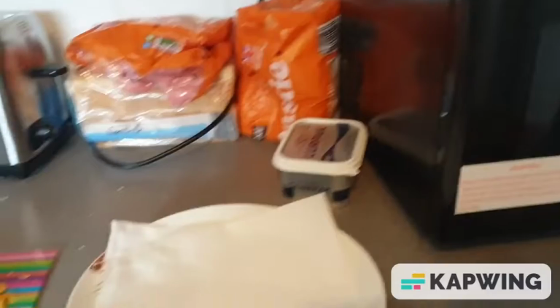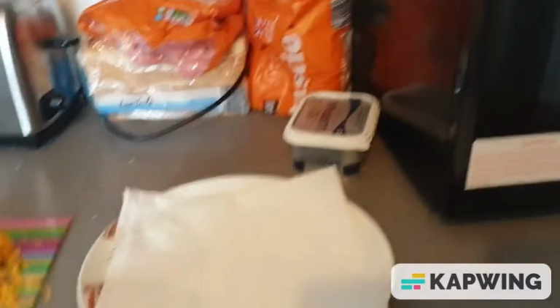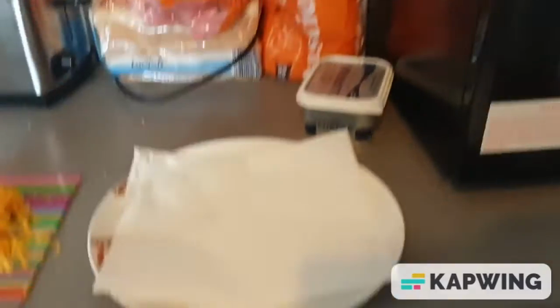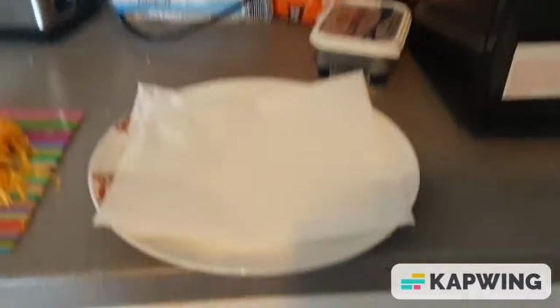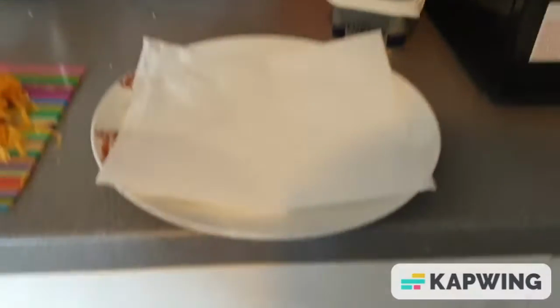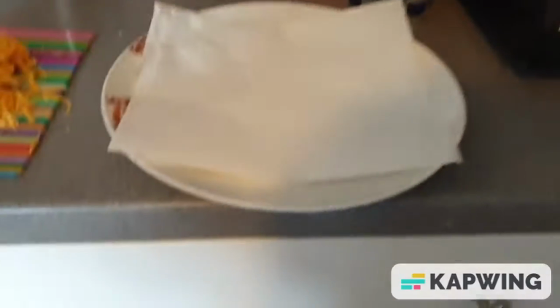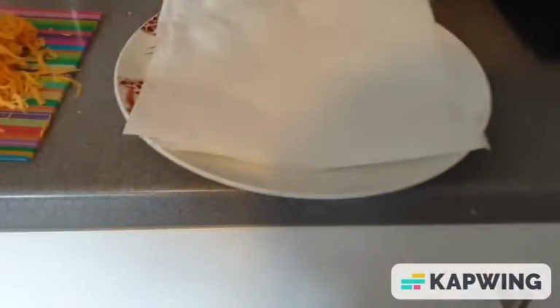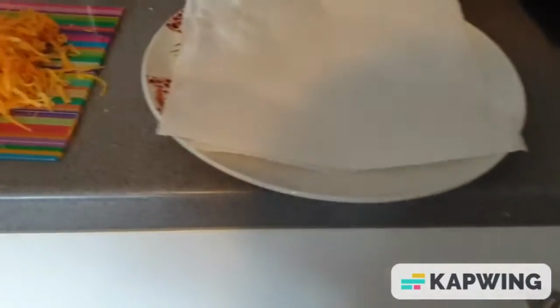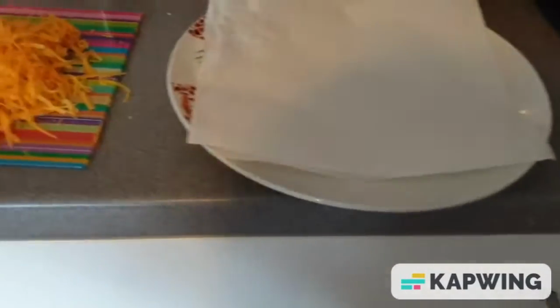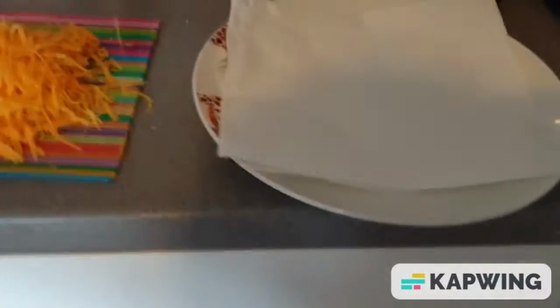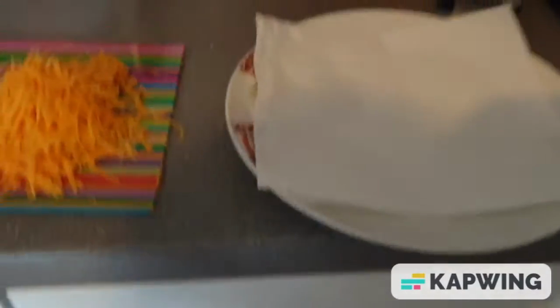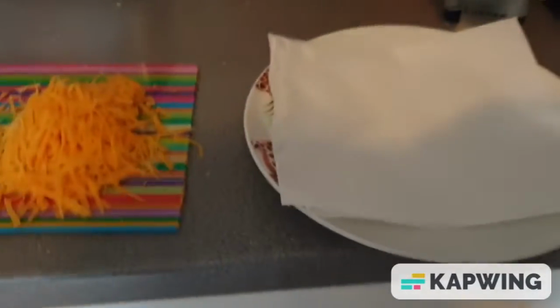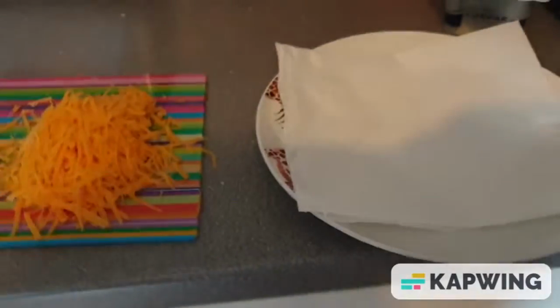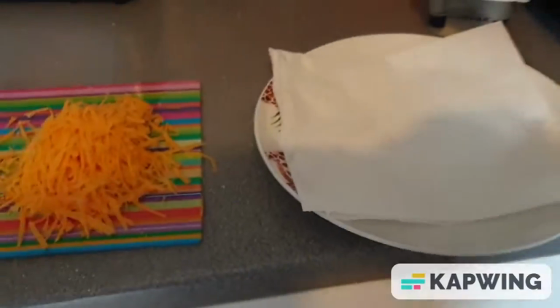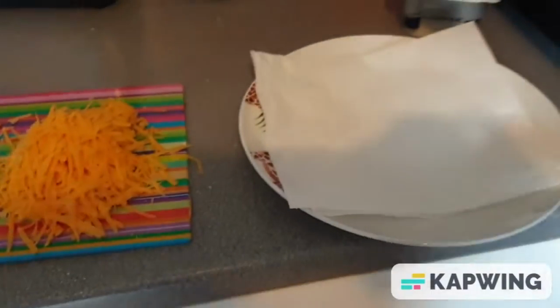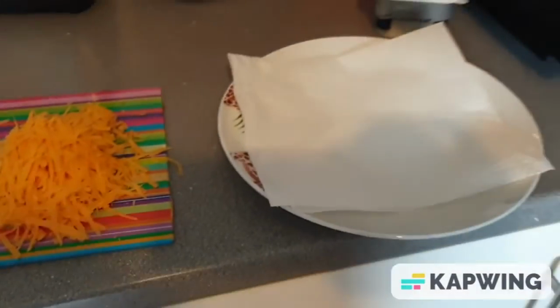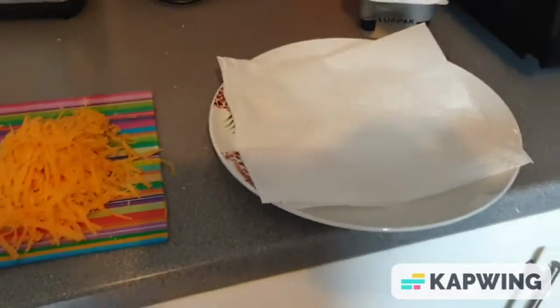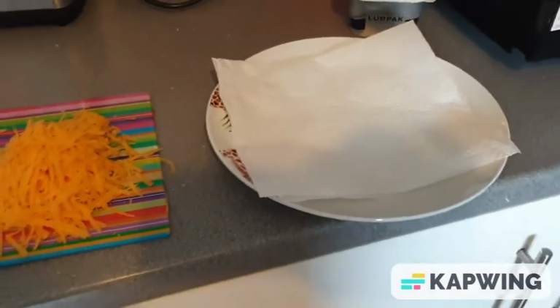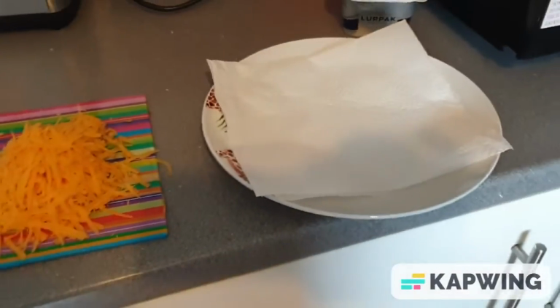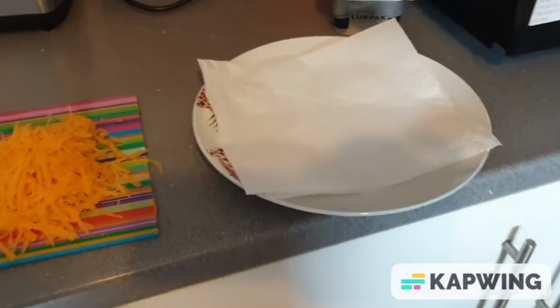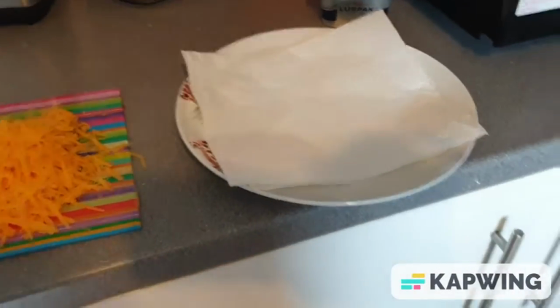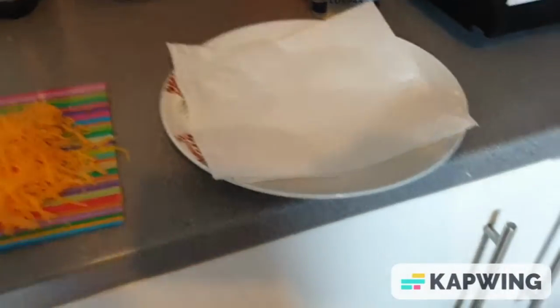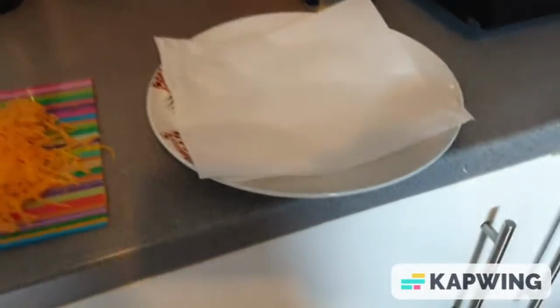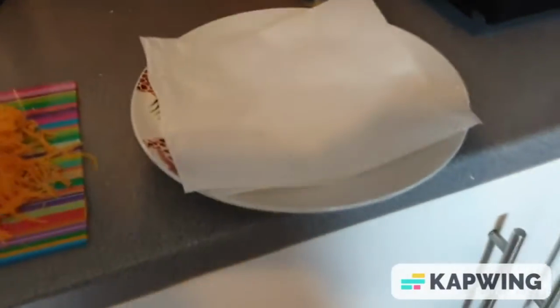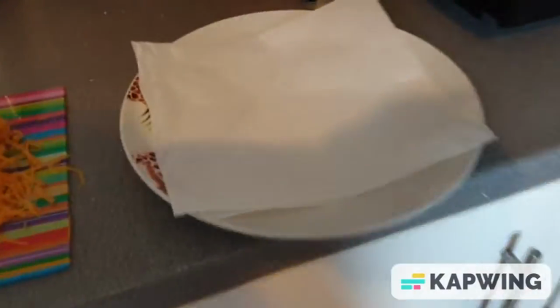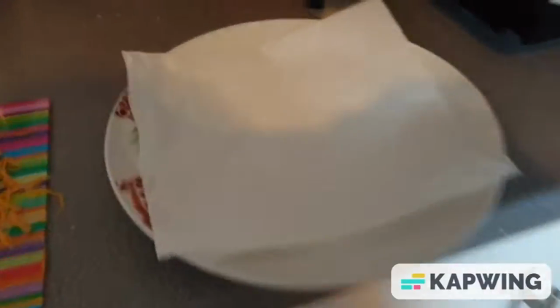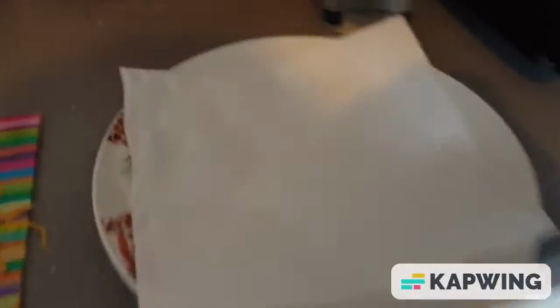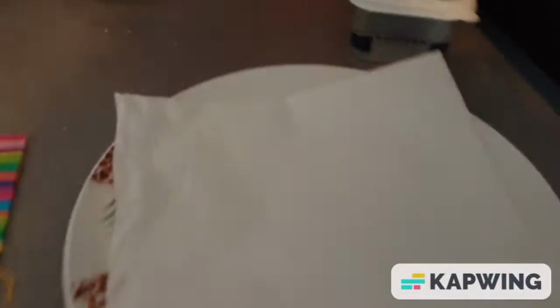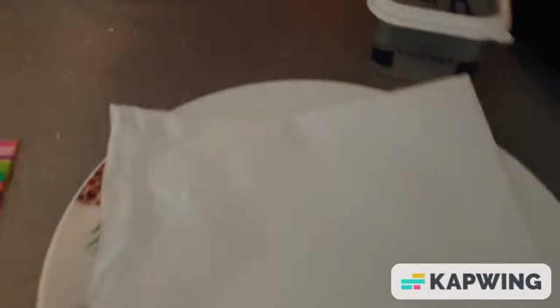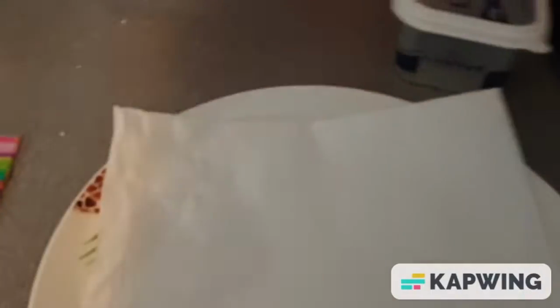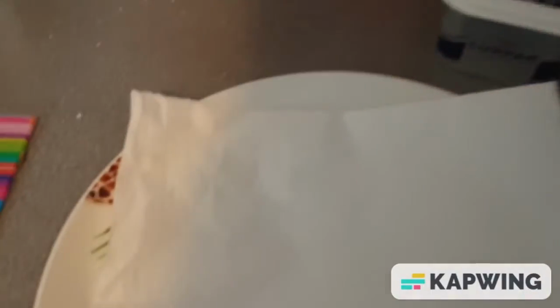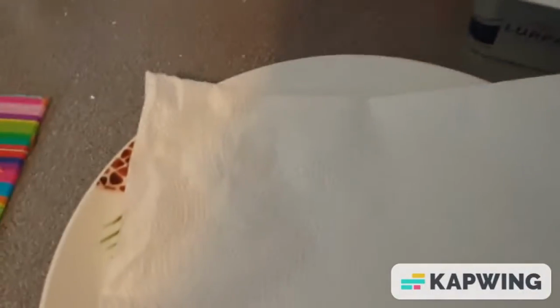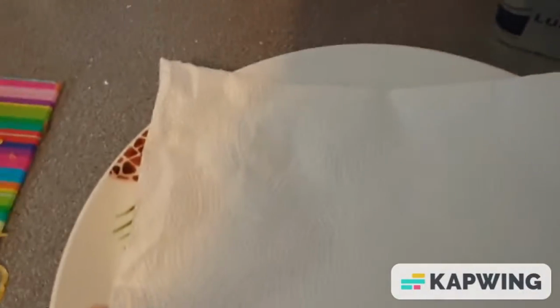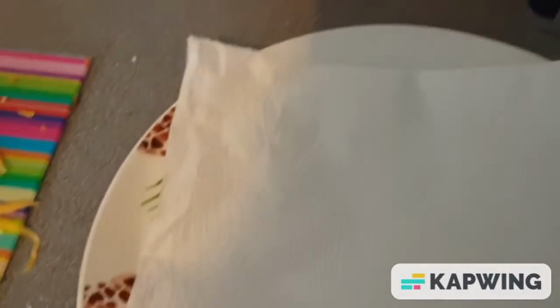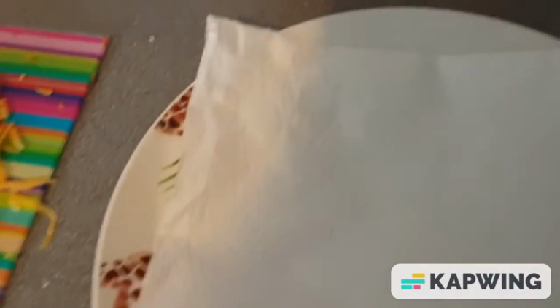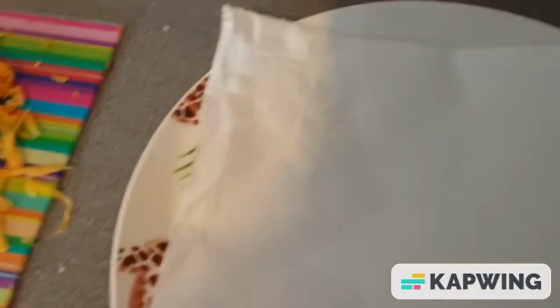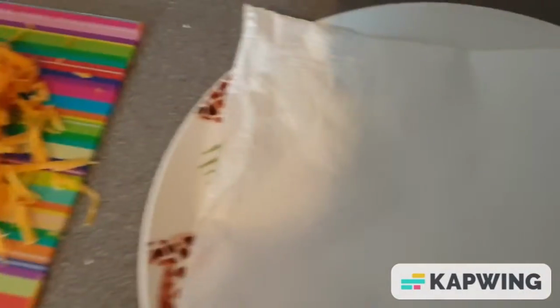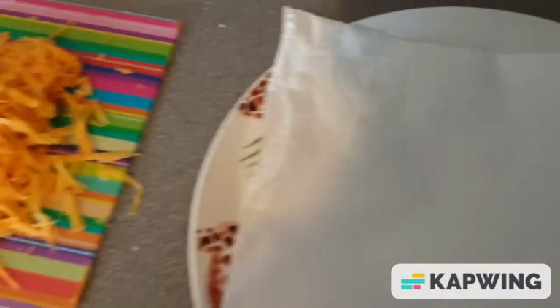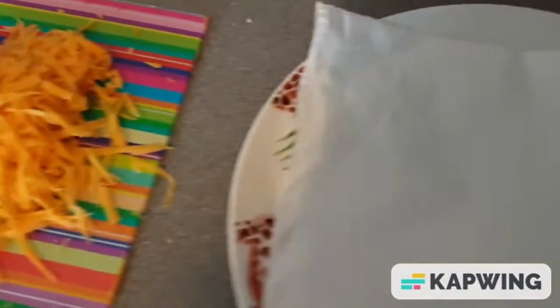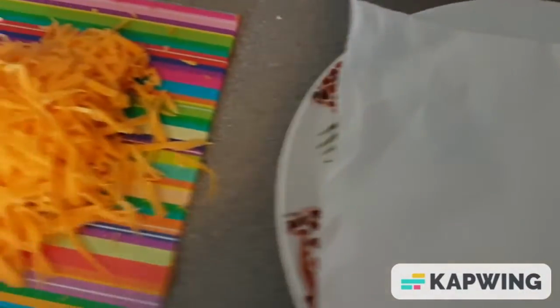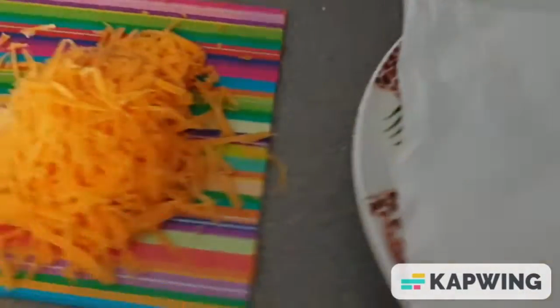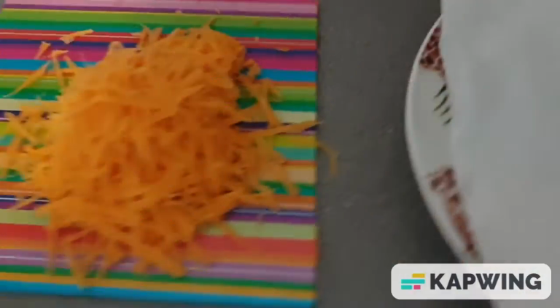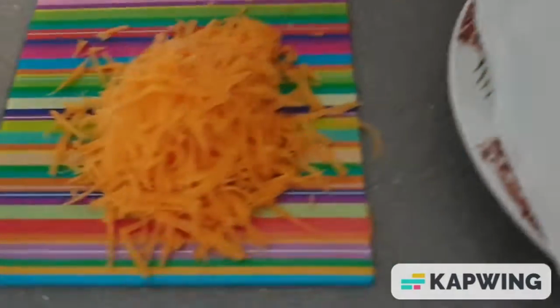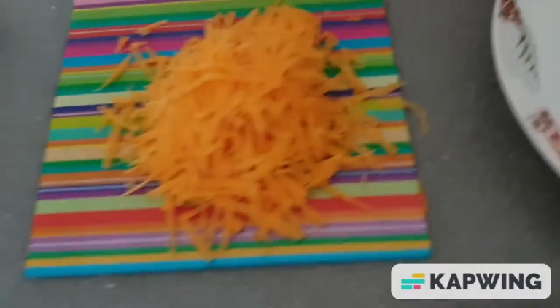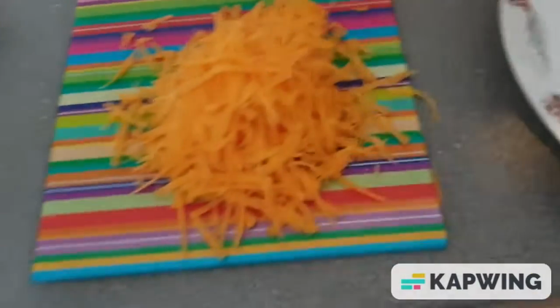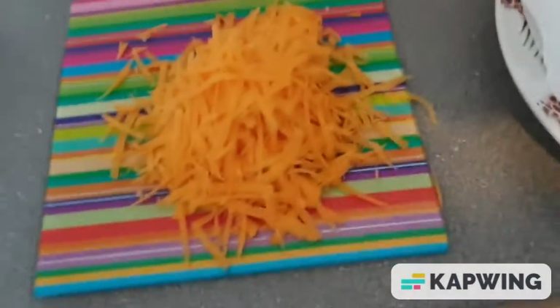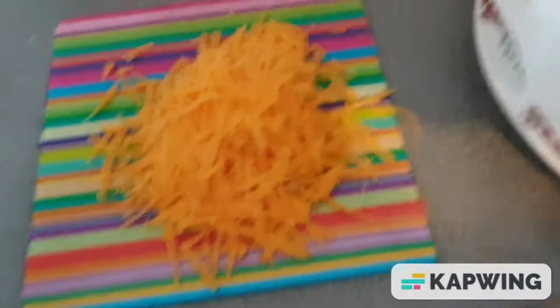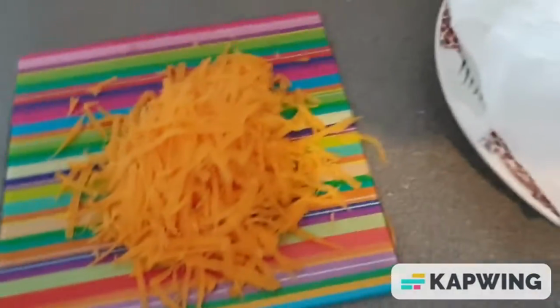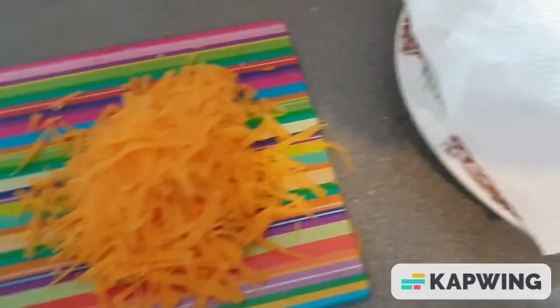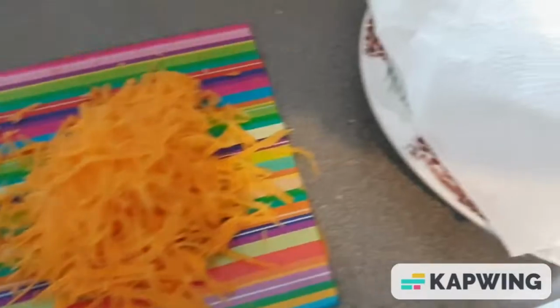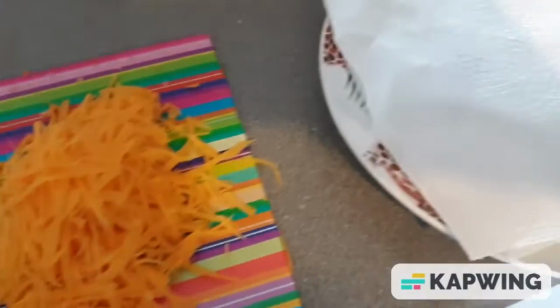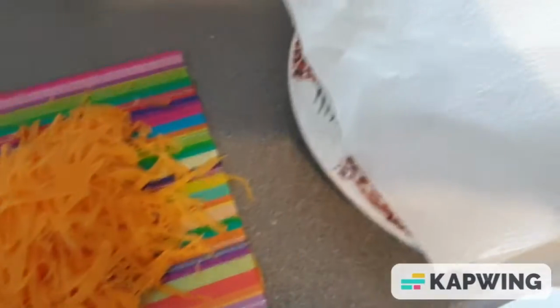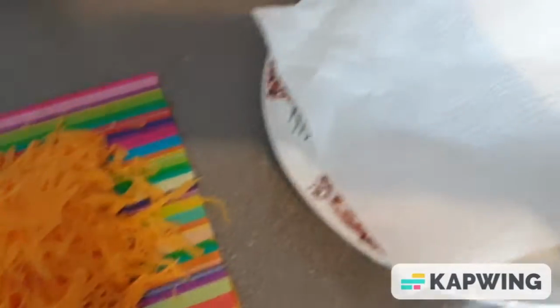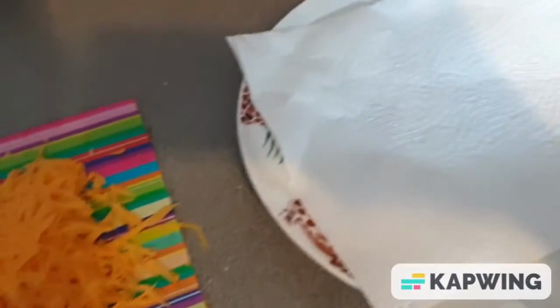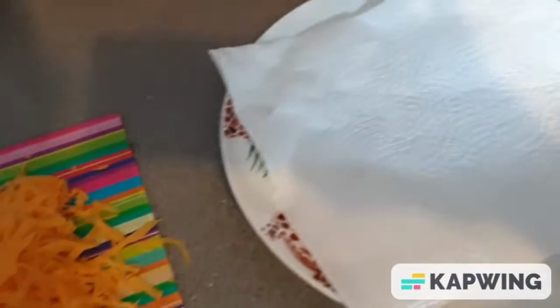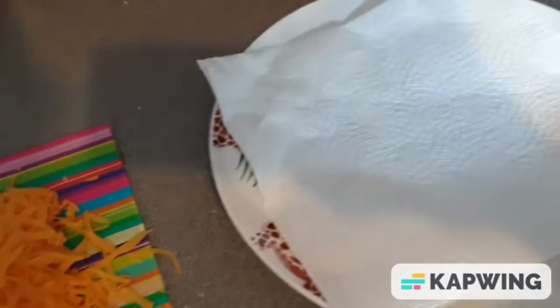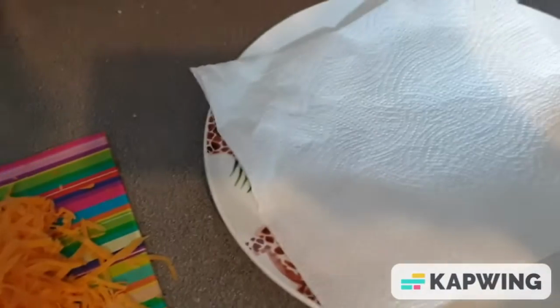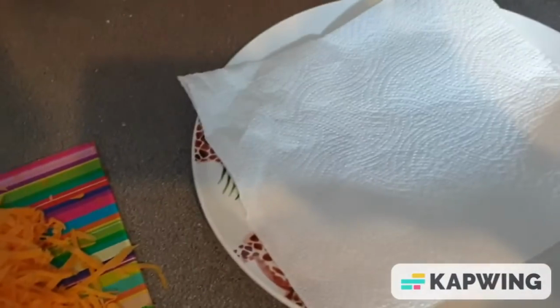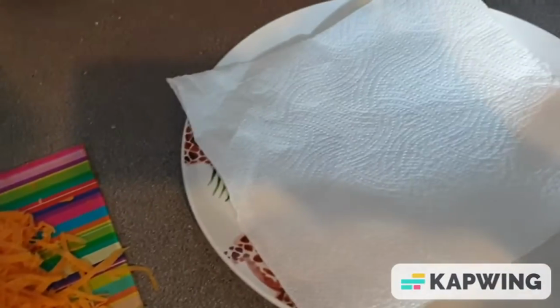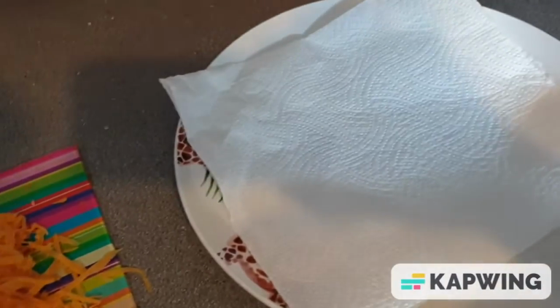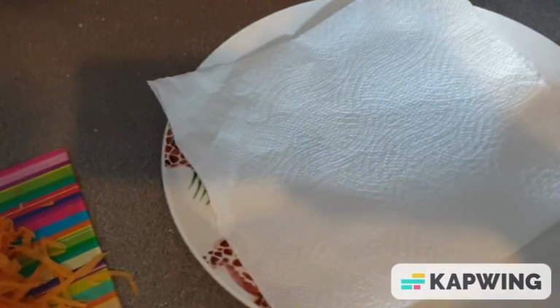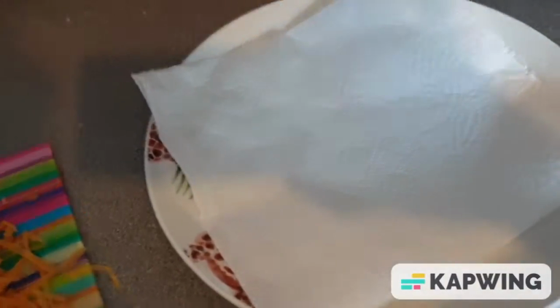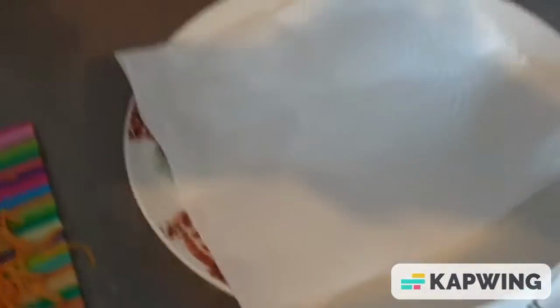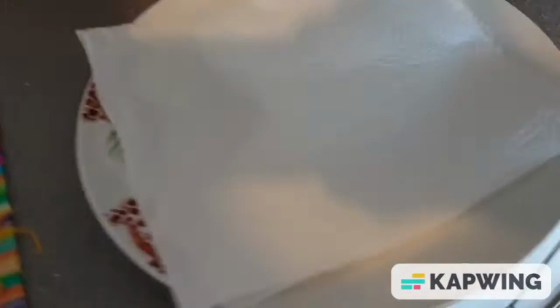Hi everybody, today I'm going to show you how to make cheese on toast. Quick, simple, no messing about.